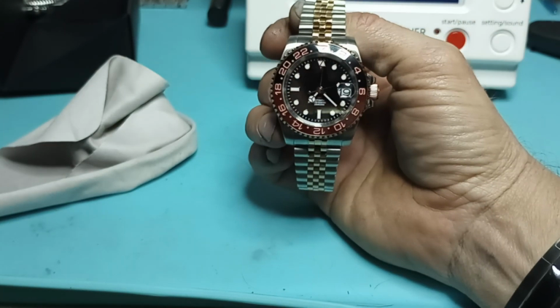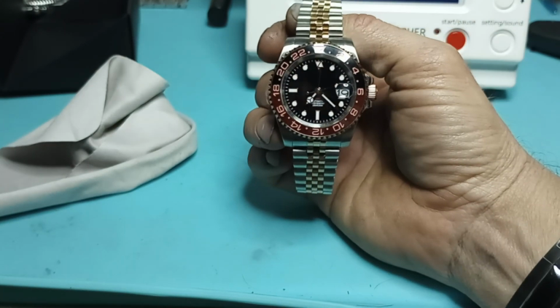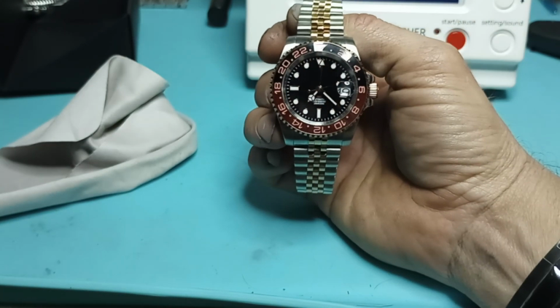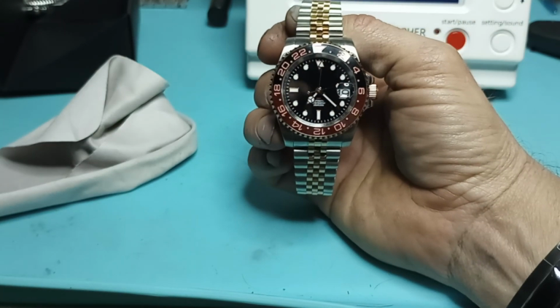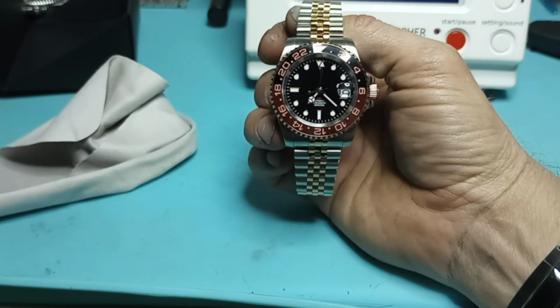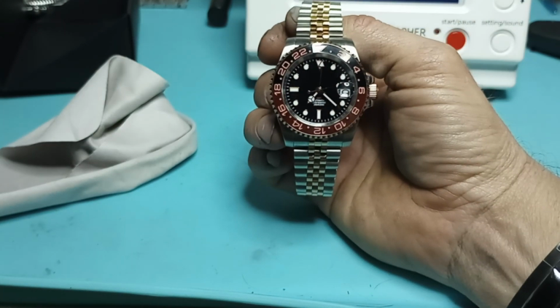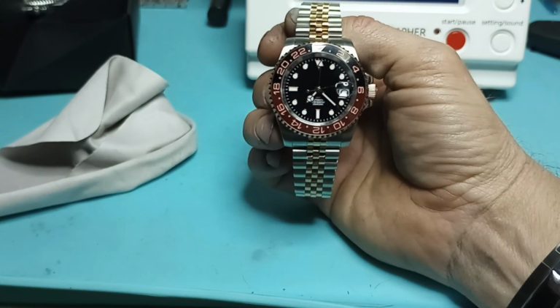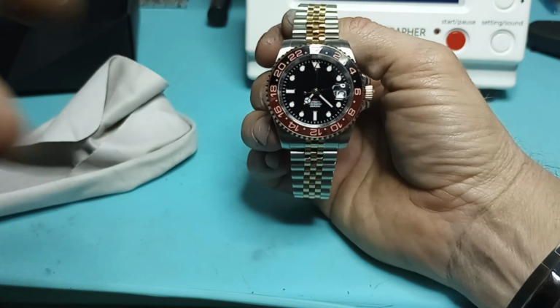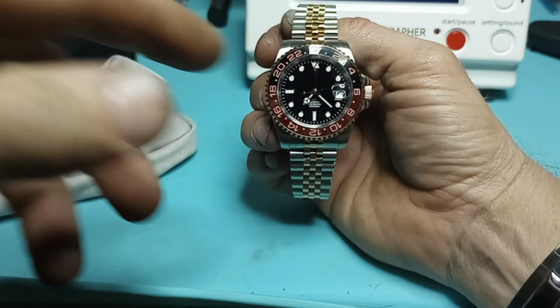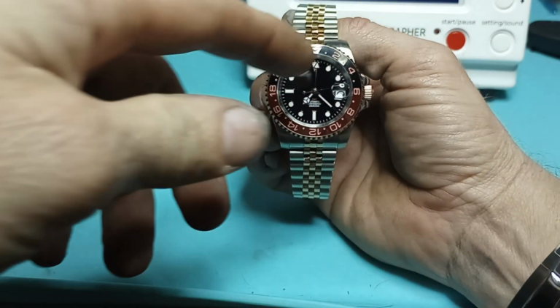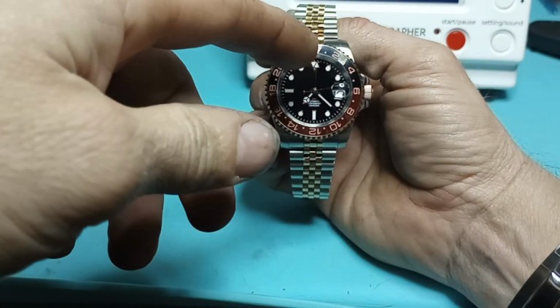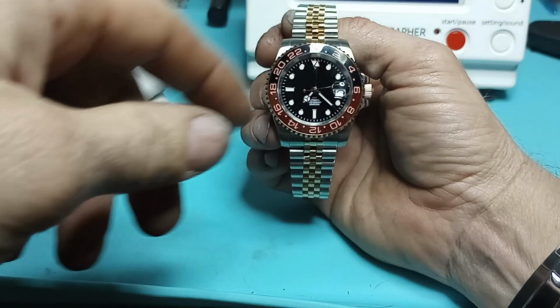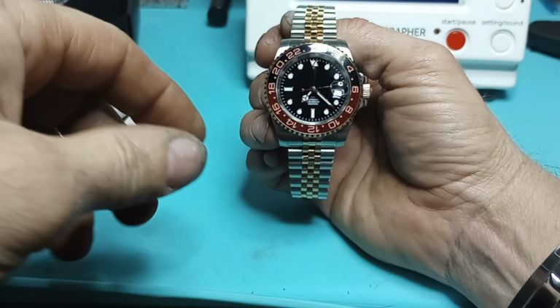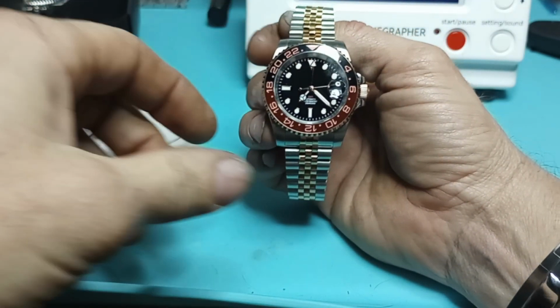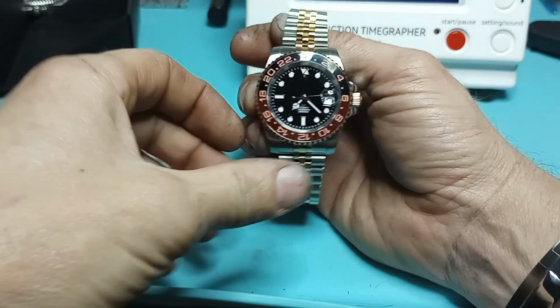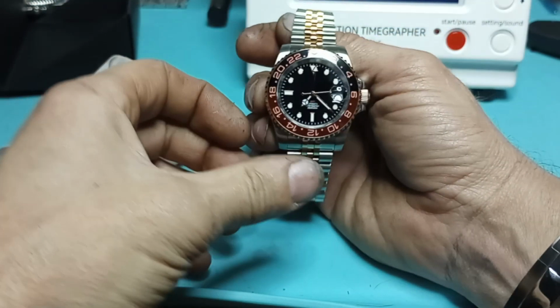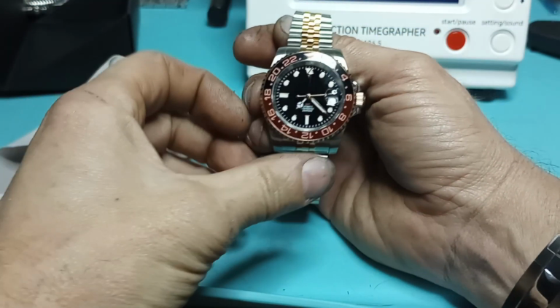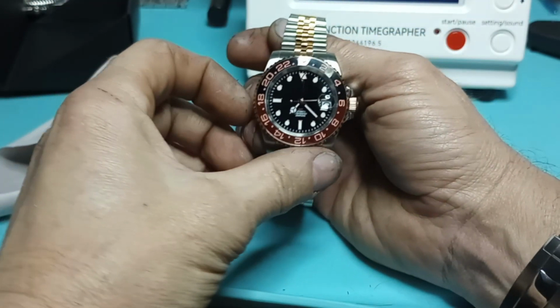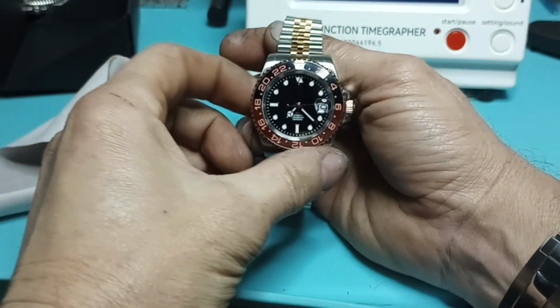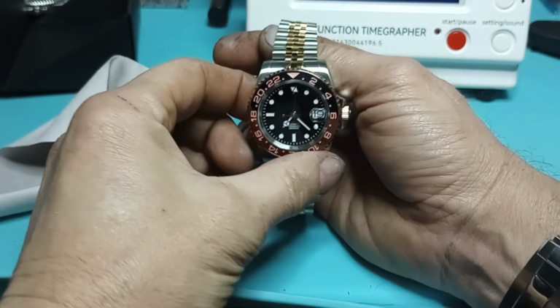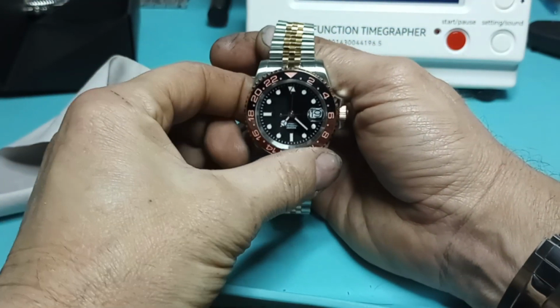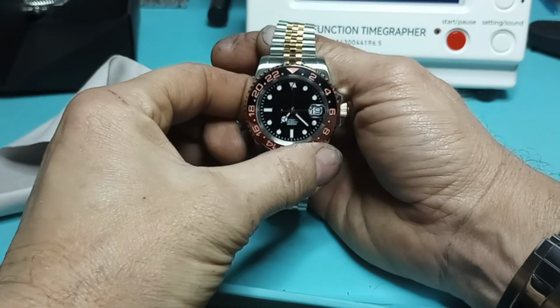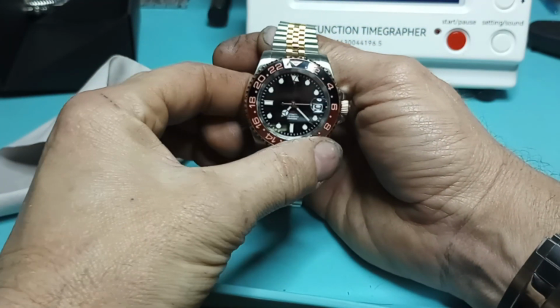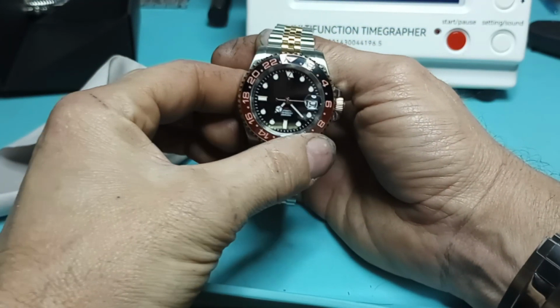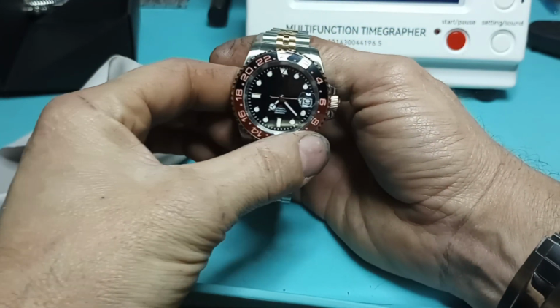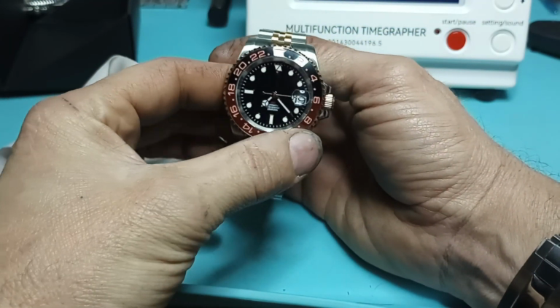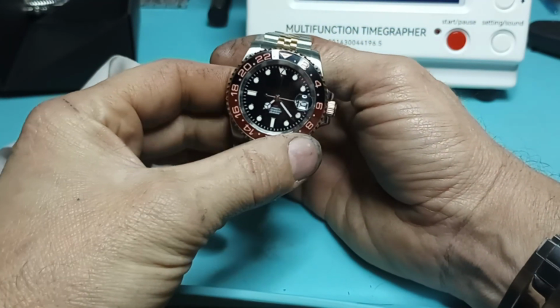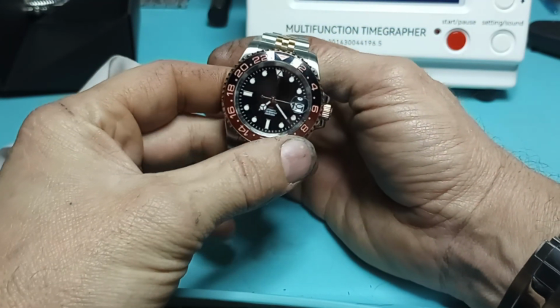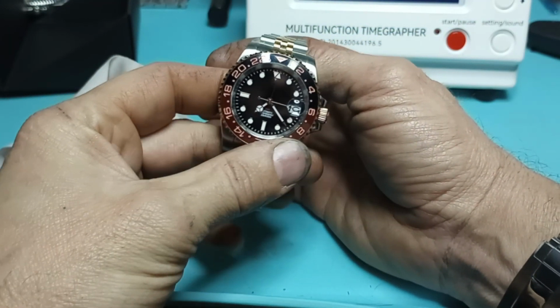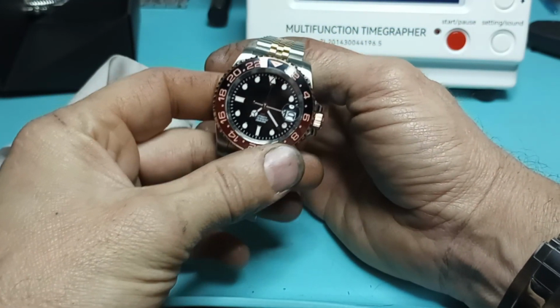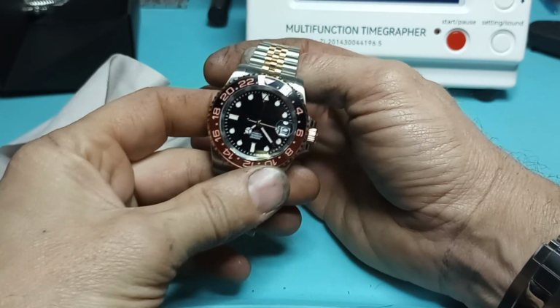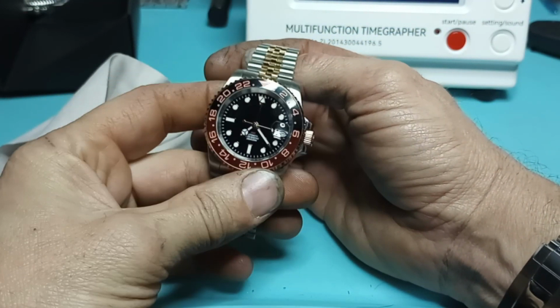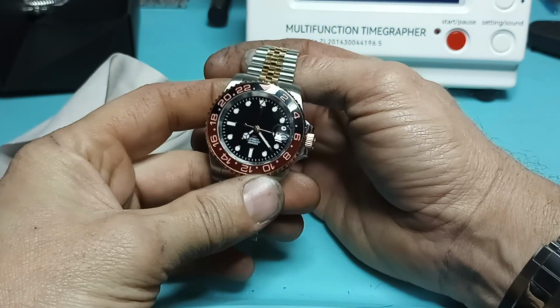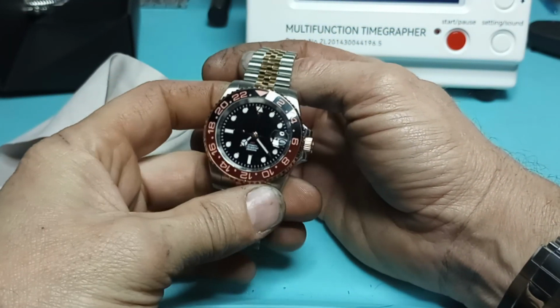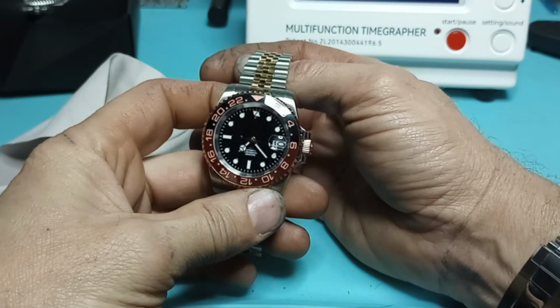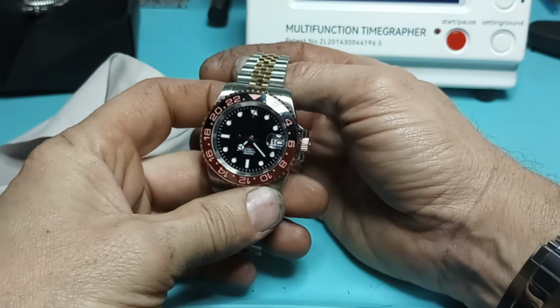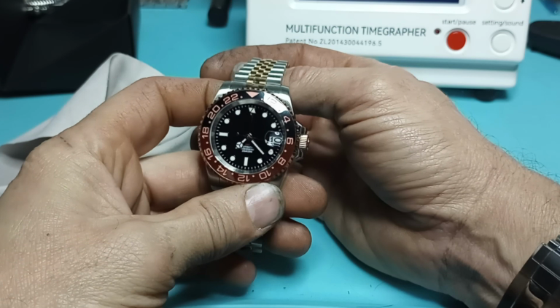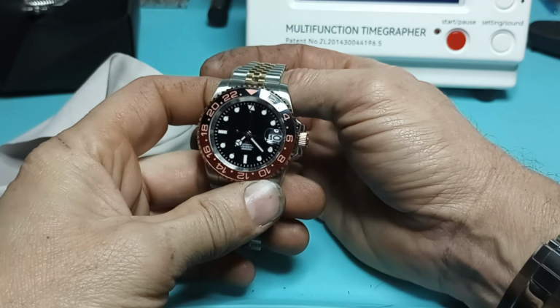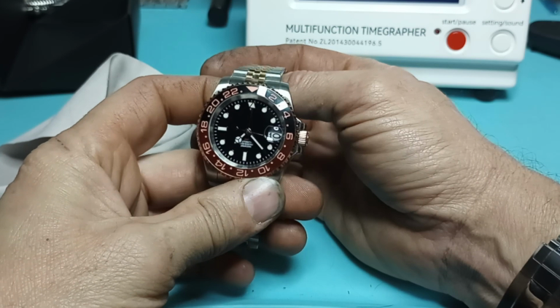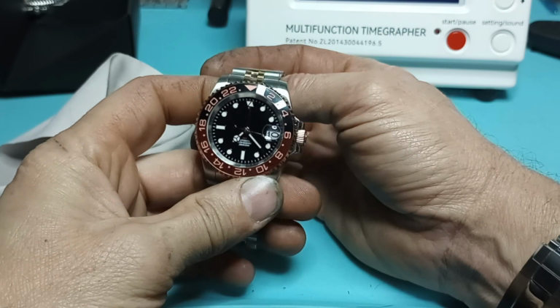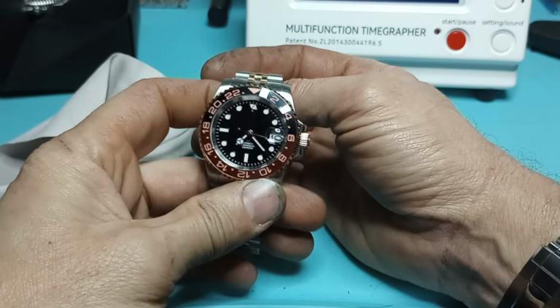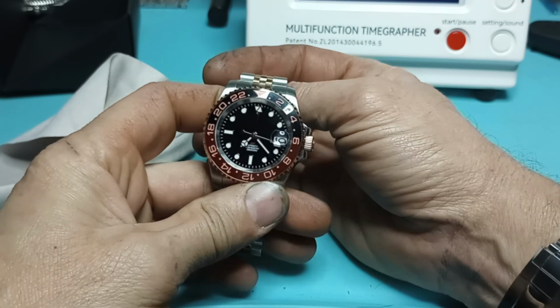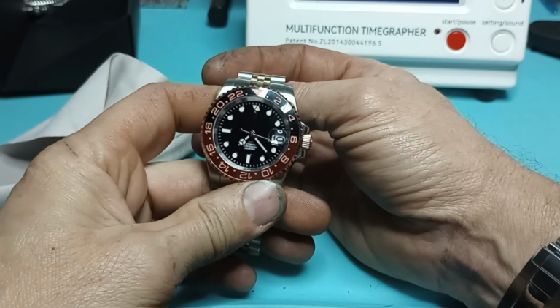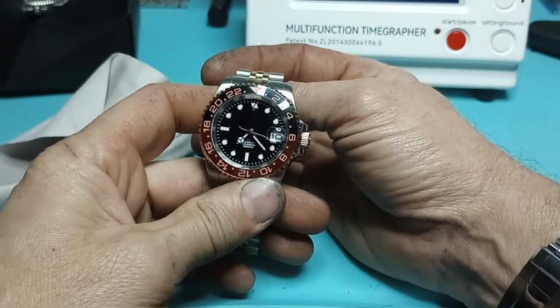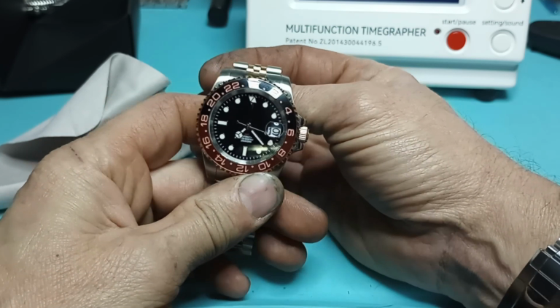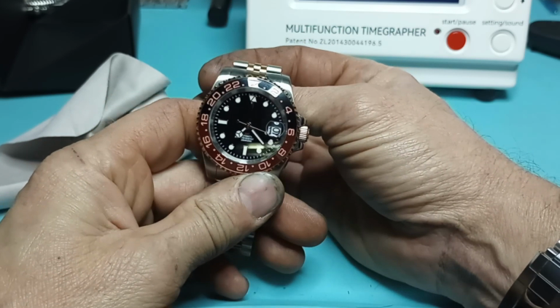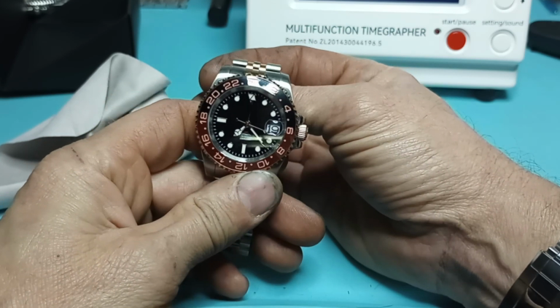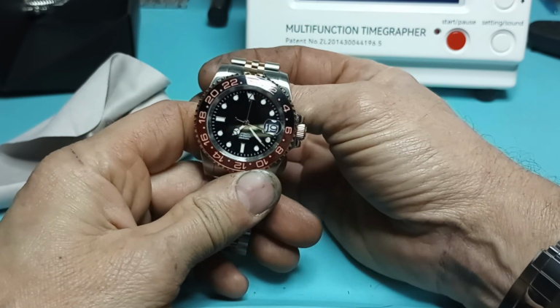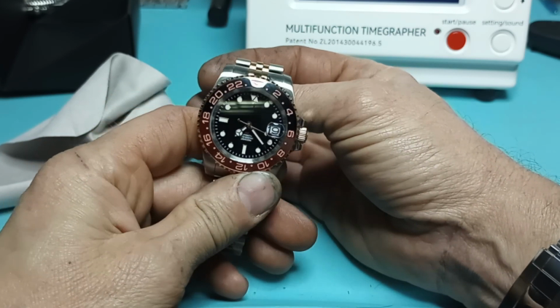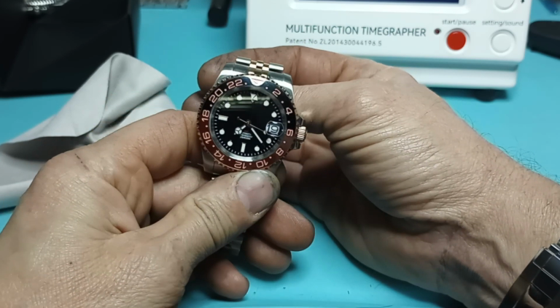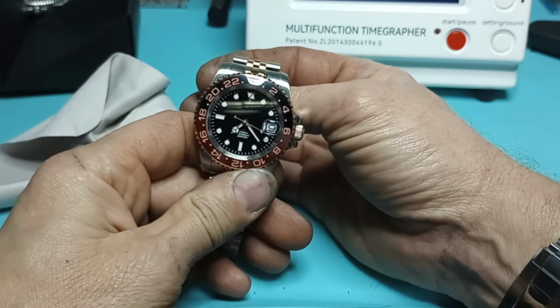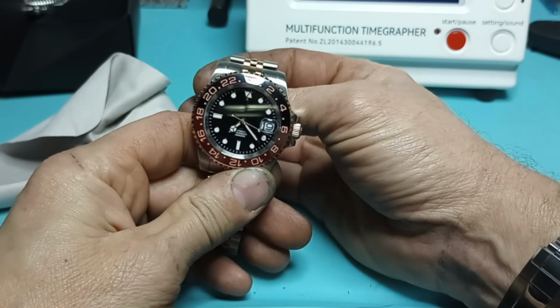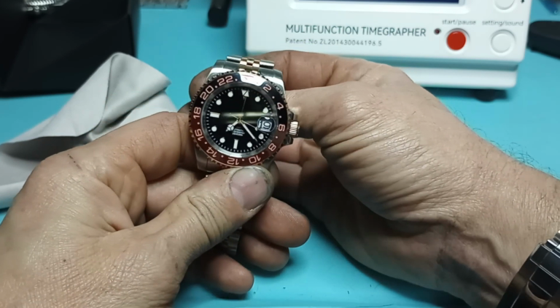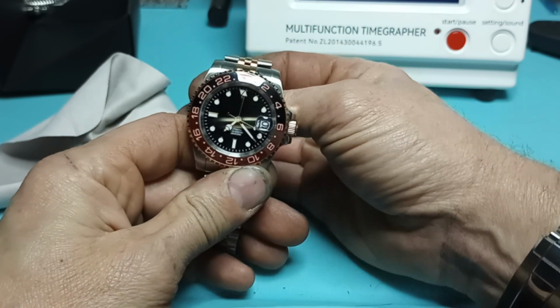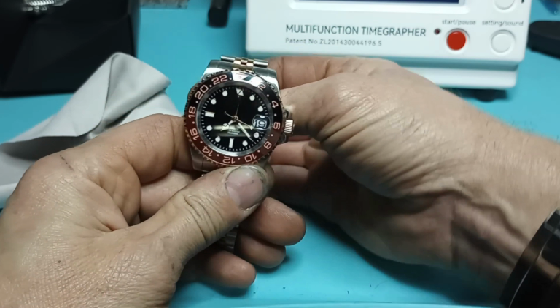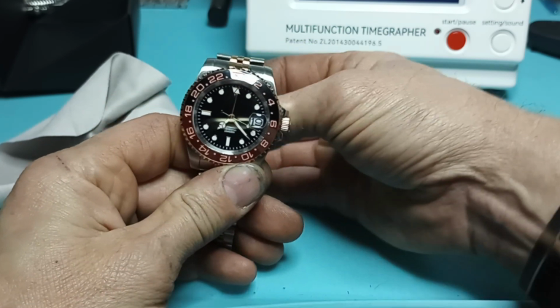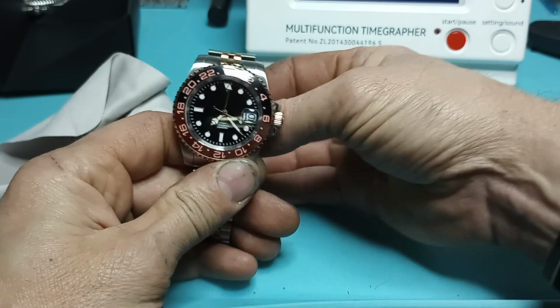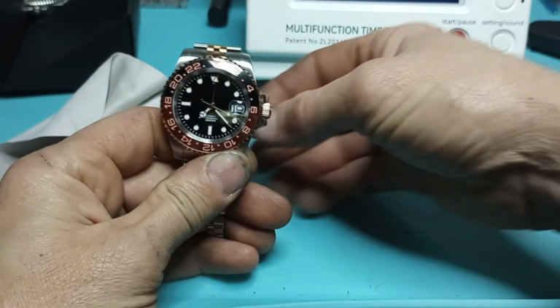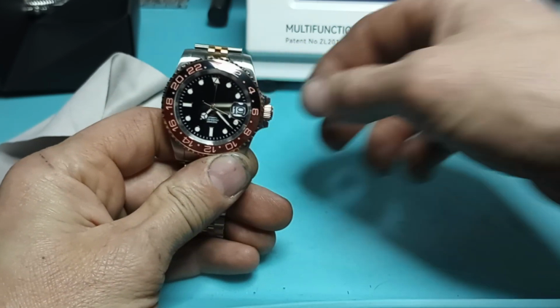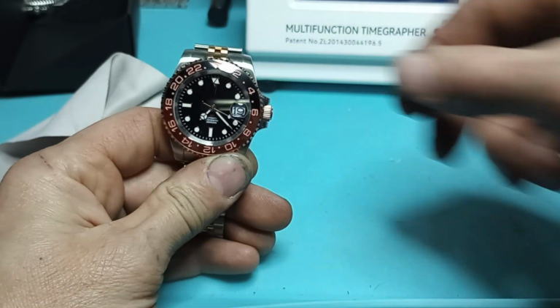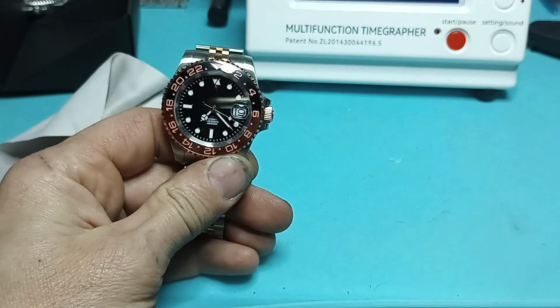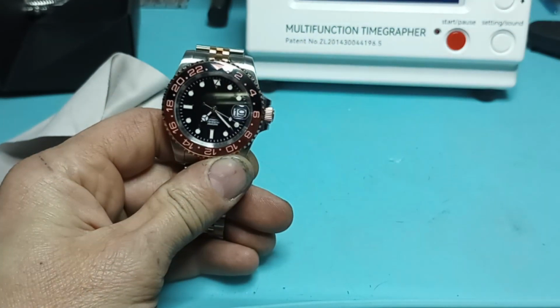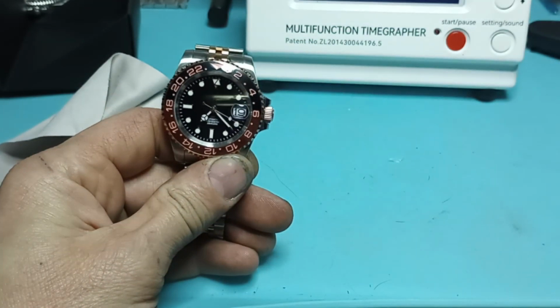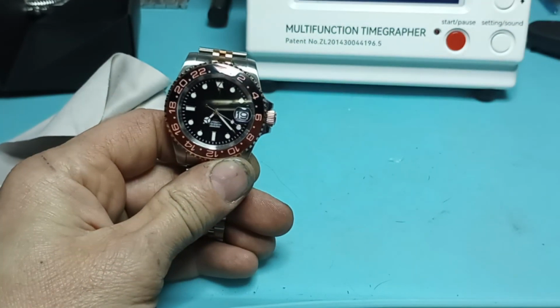You can actually get this with a custom dial, with whatever kind of logo you want to put on there. They will not put a Rolex logo on it though.